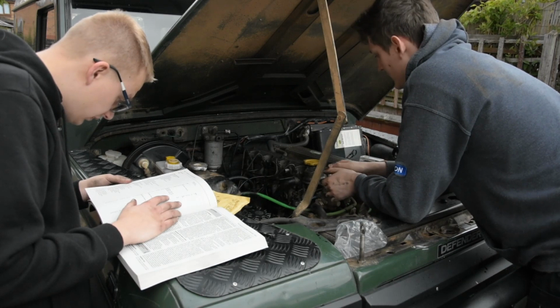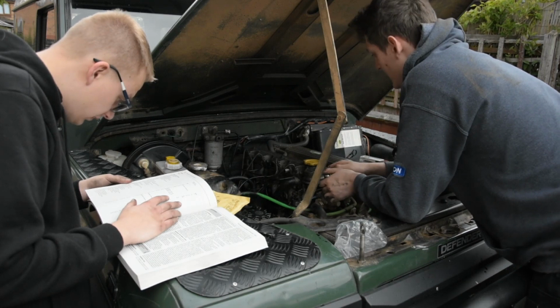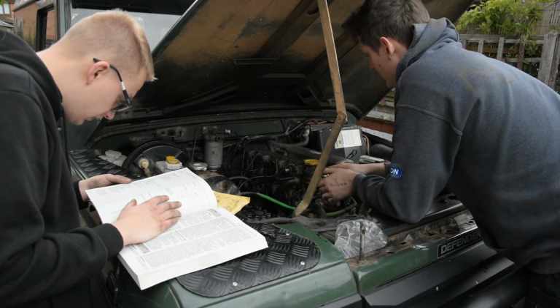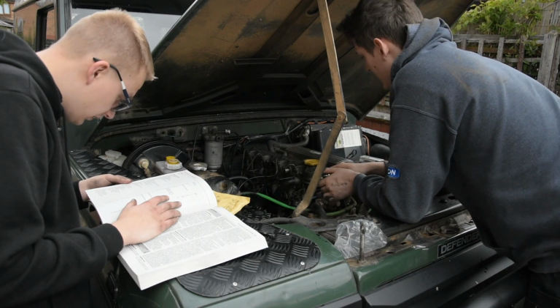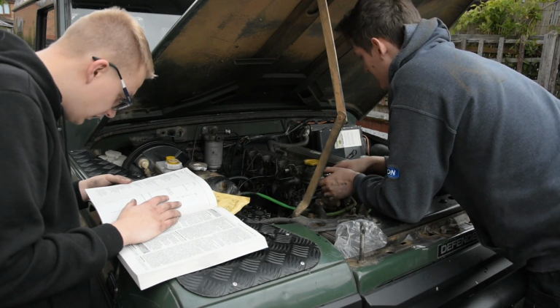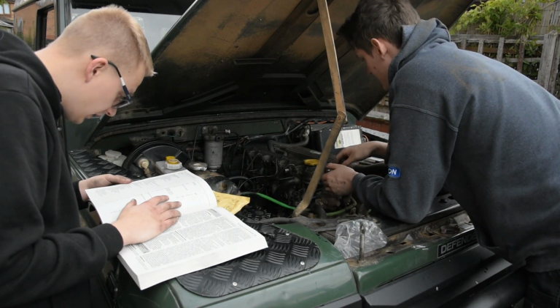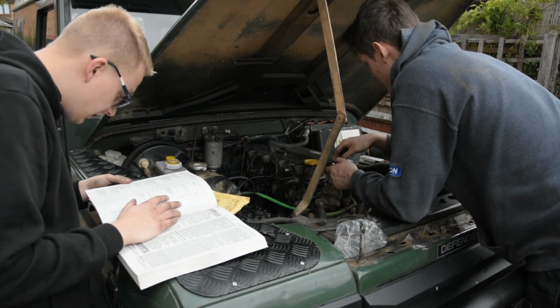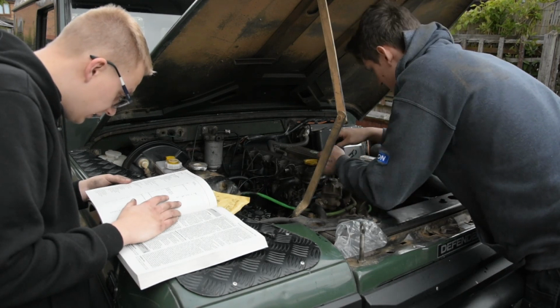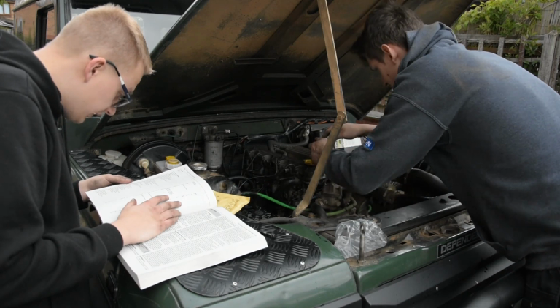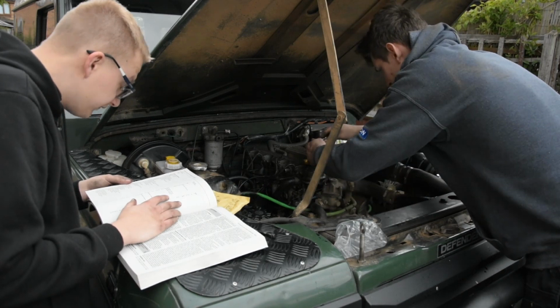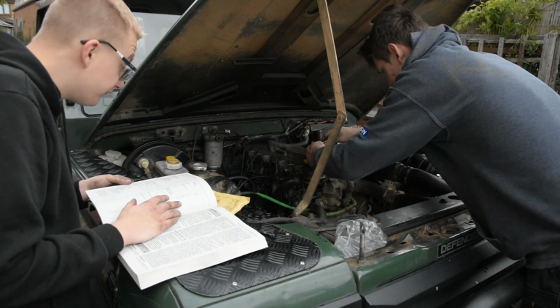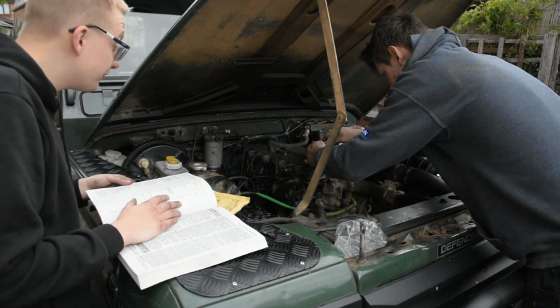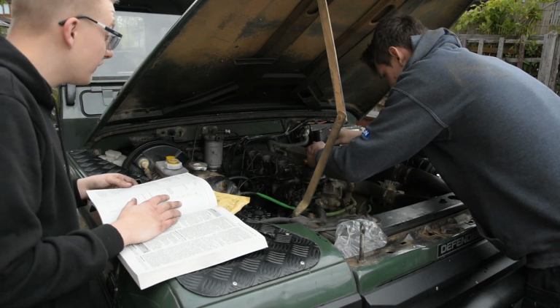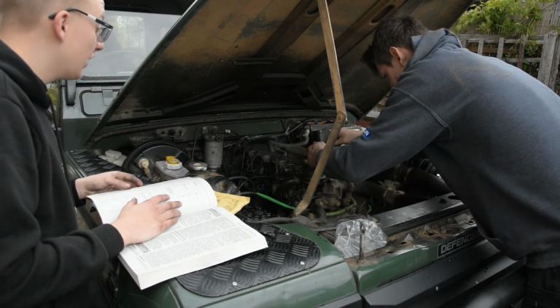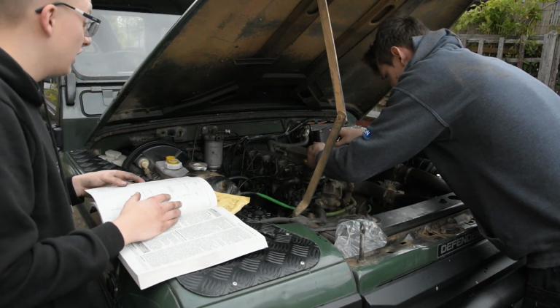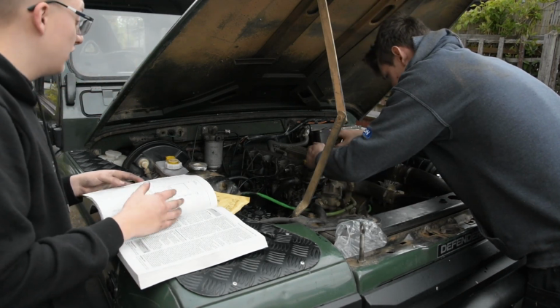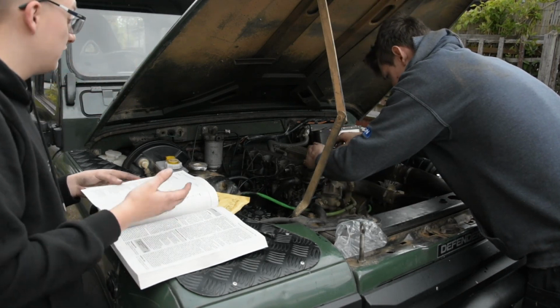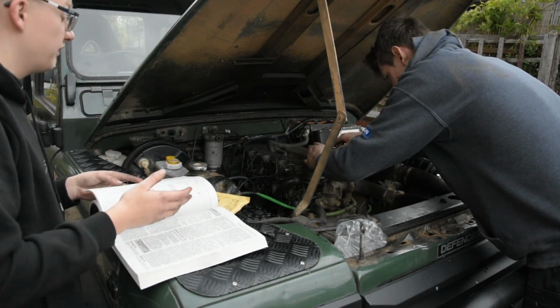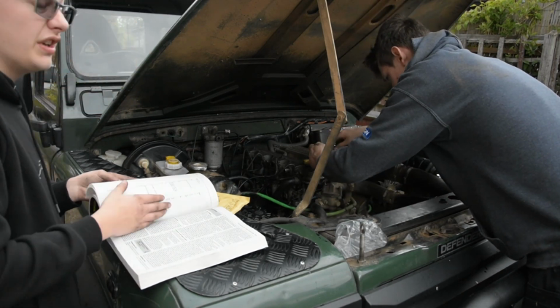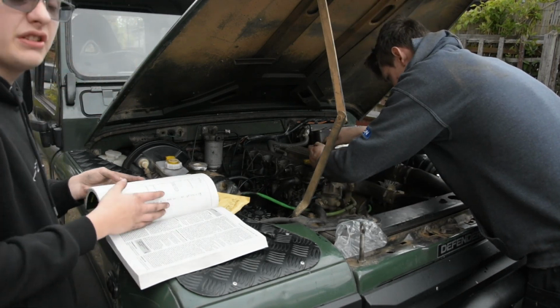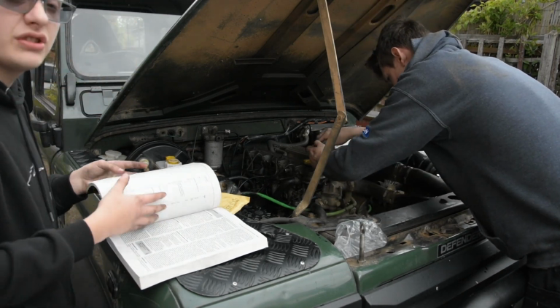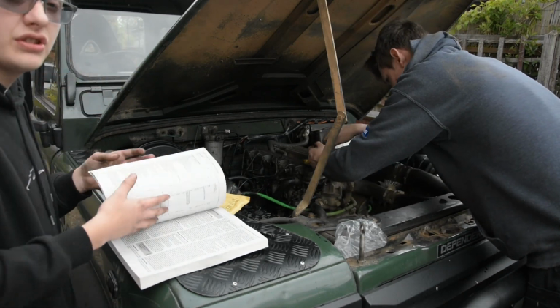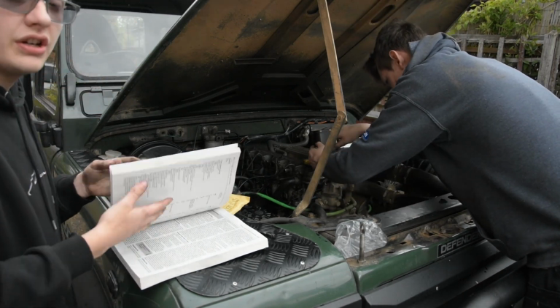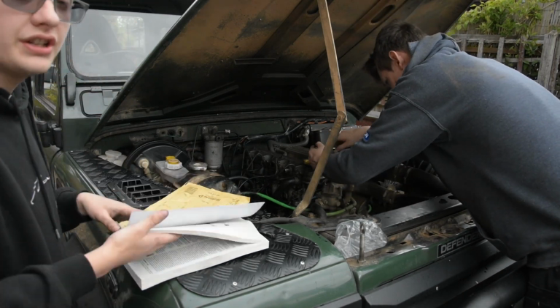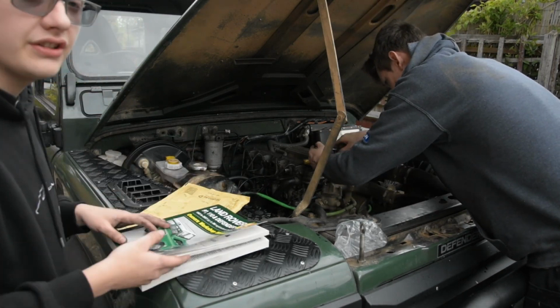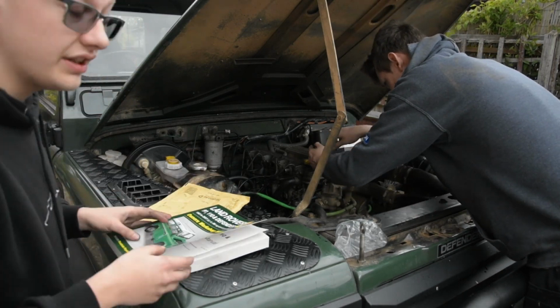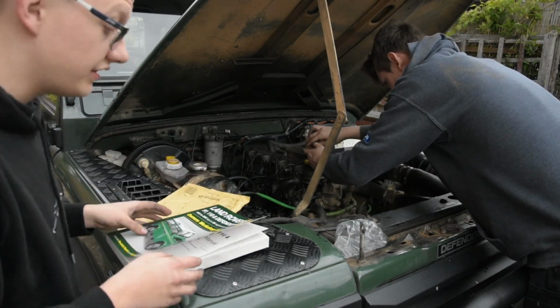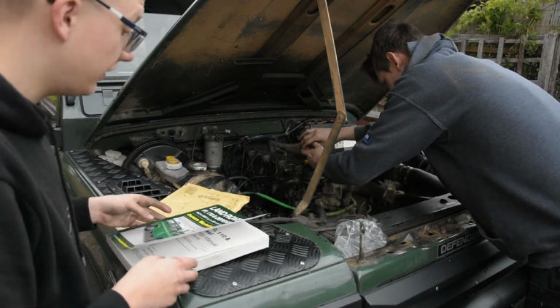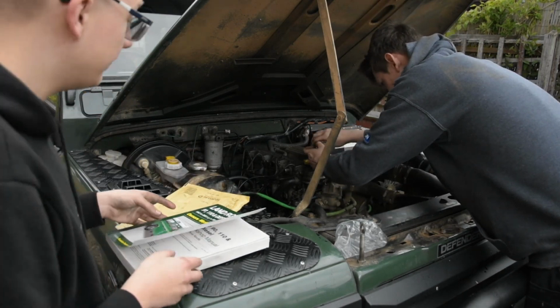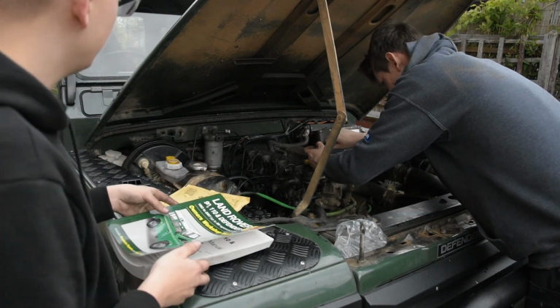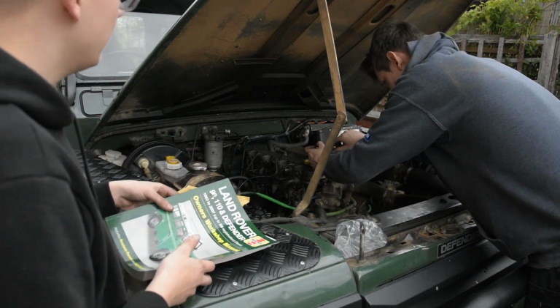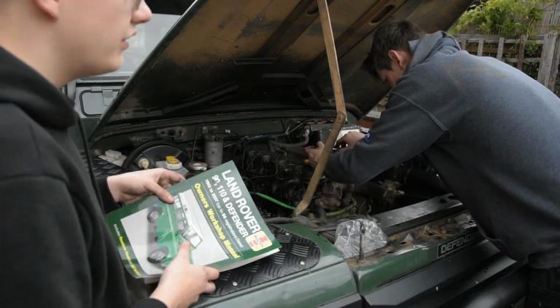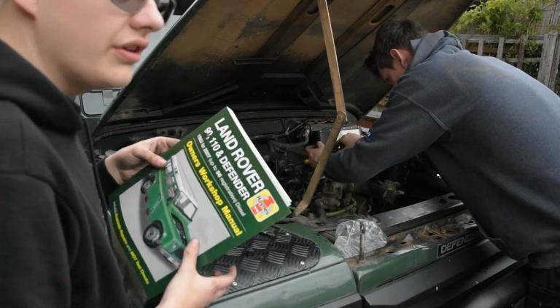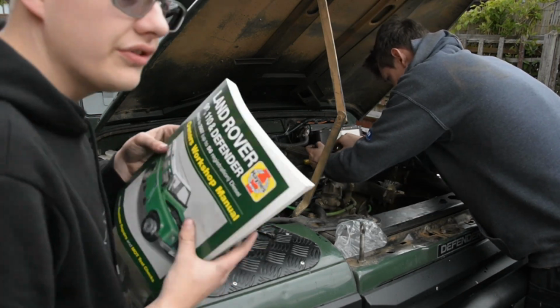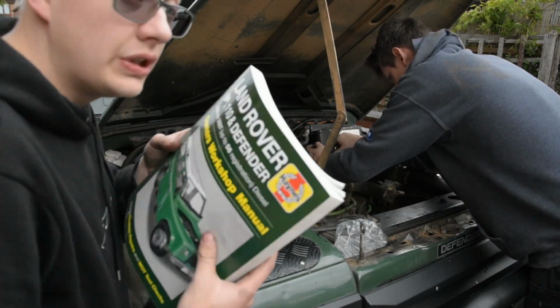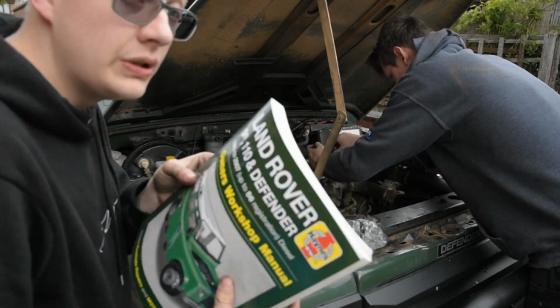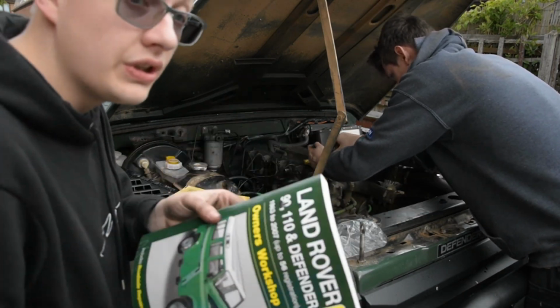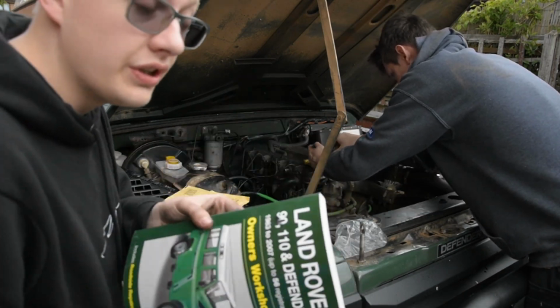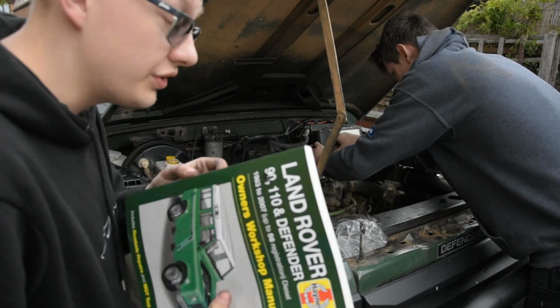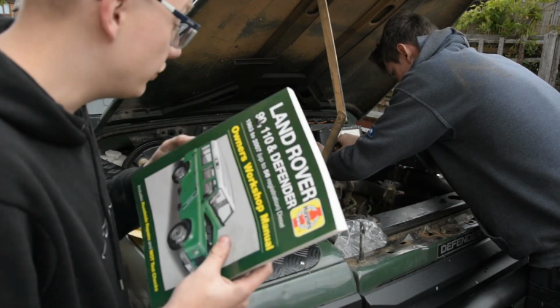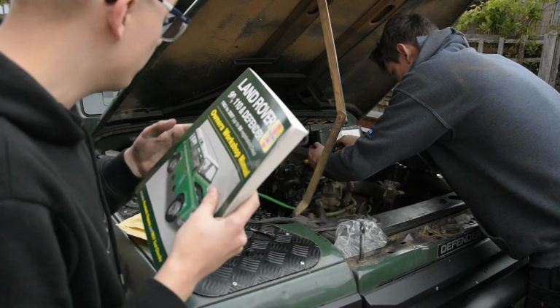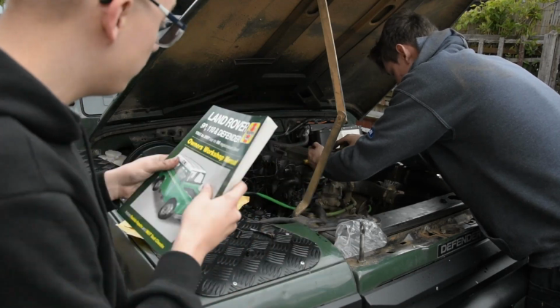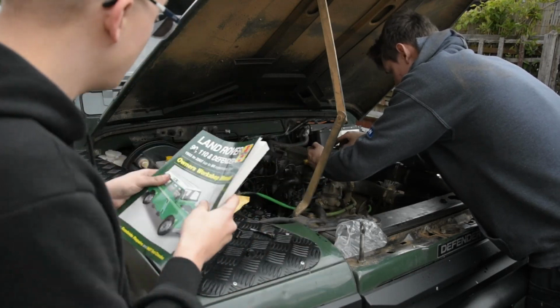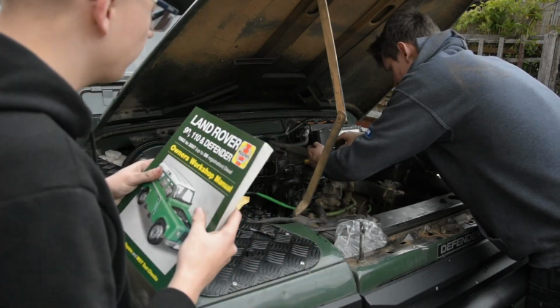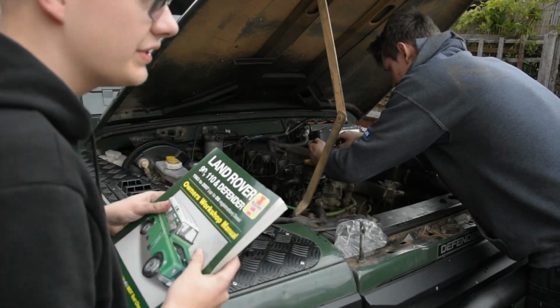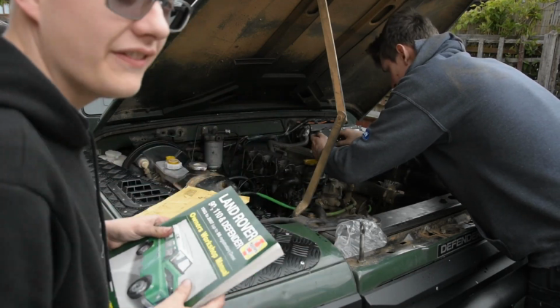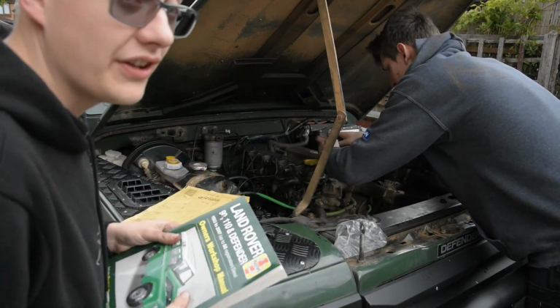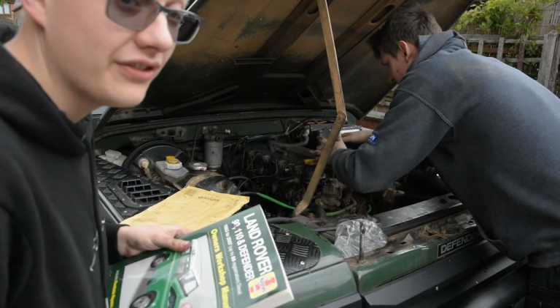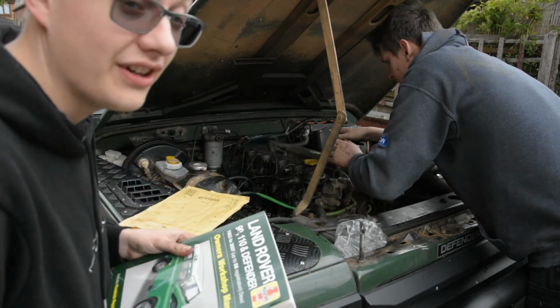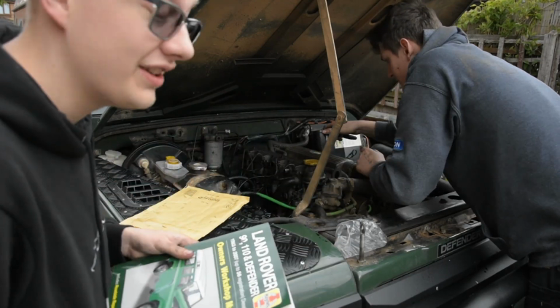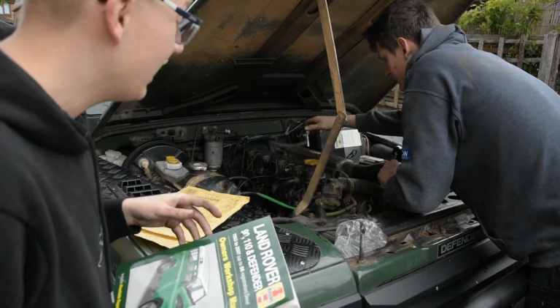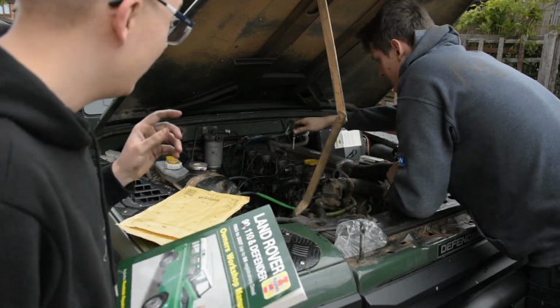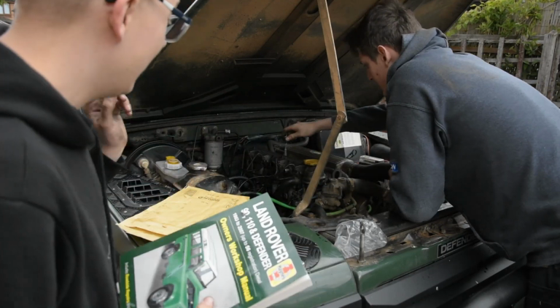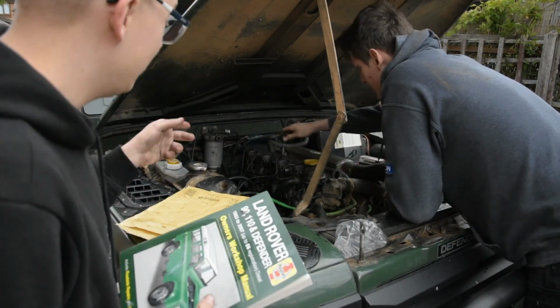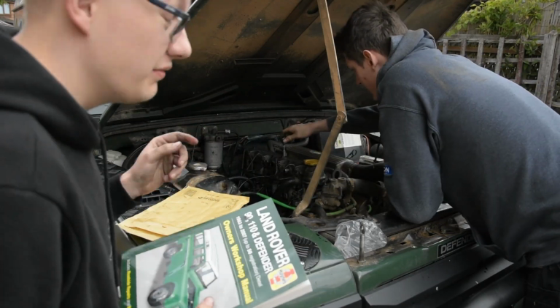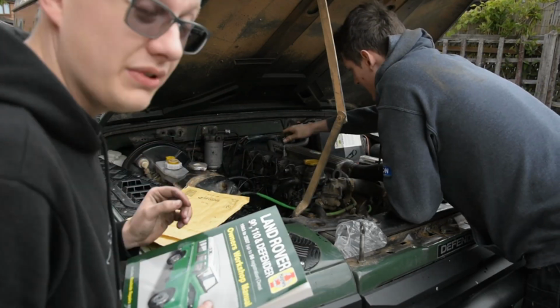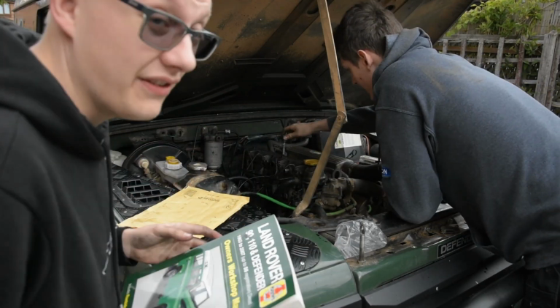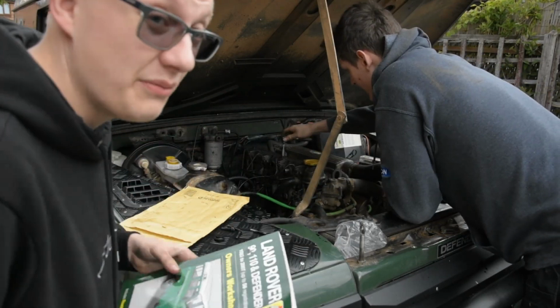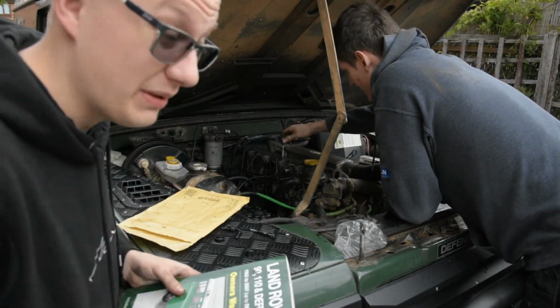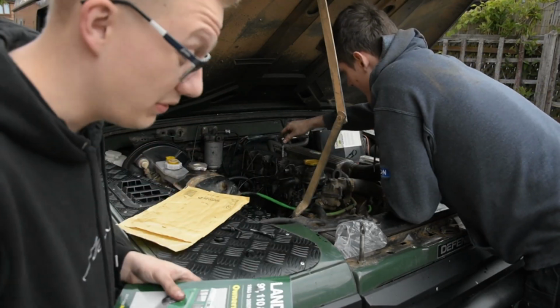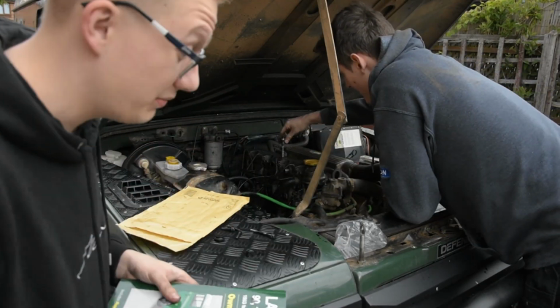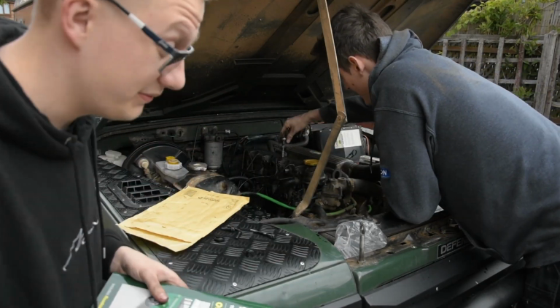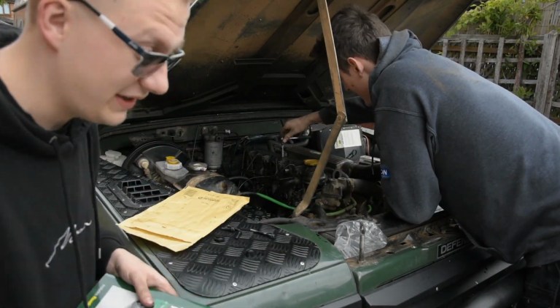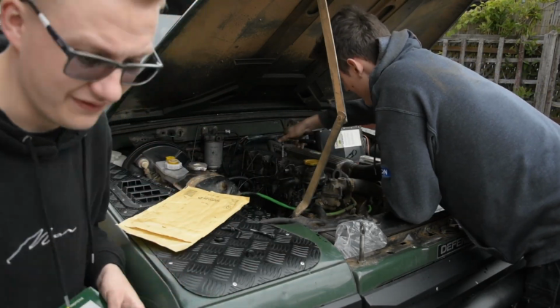Just tighten it till it's tight, but not too tight because you will snap those threads, and then you will have a big problem.